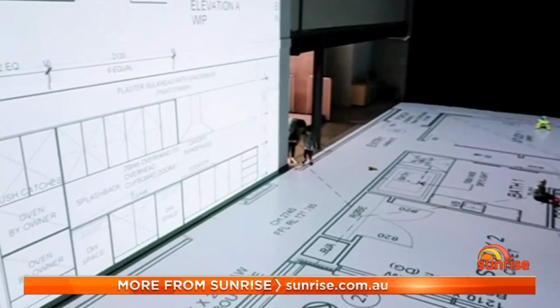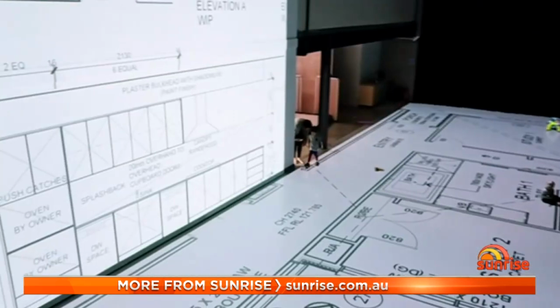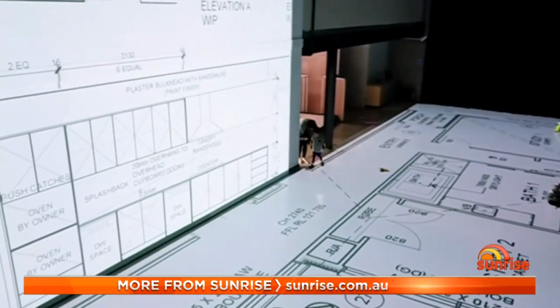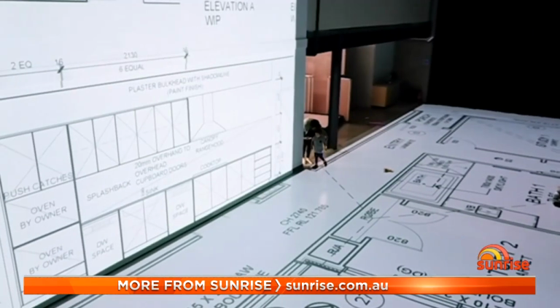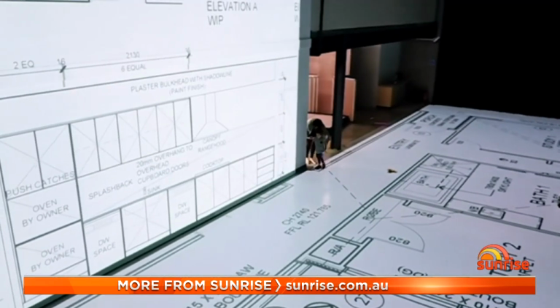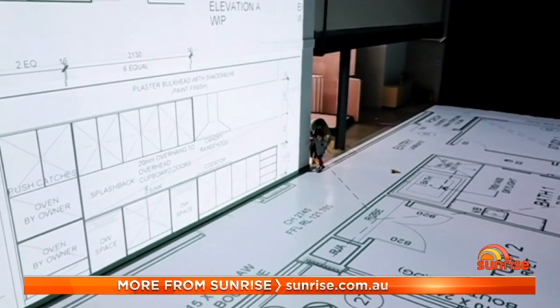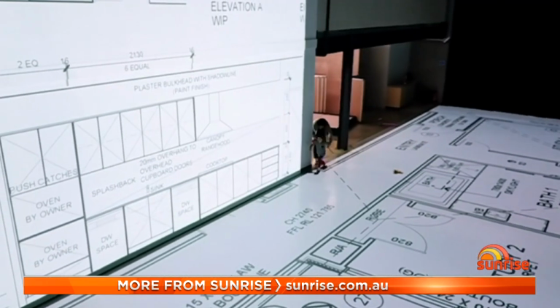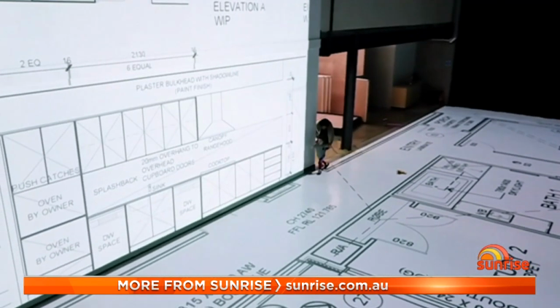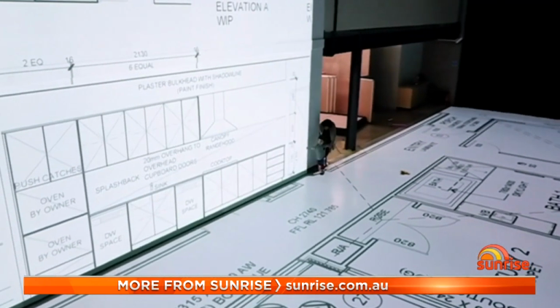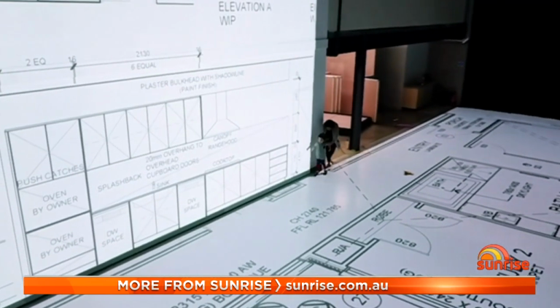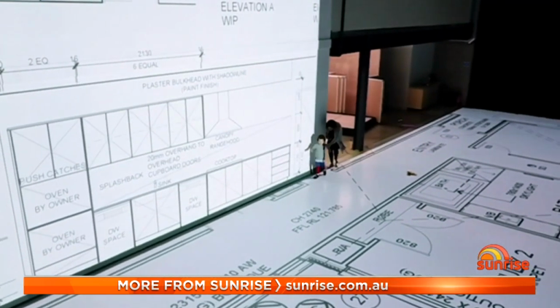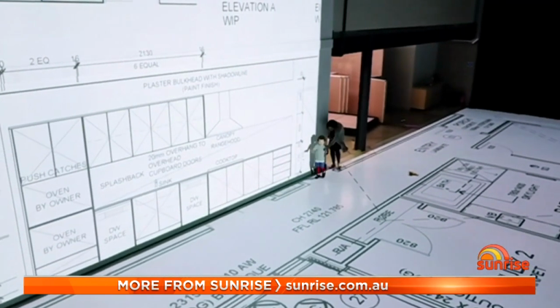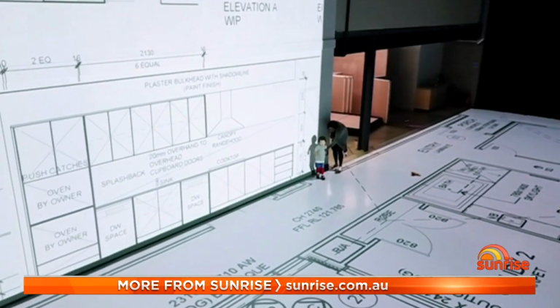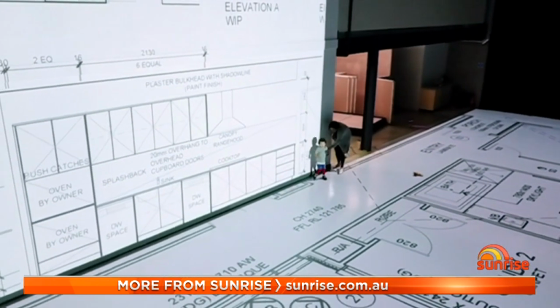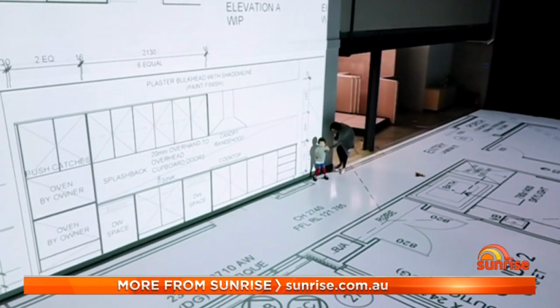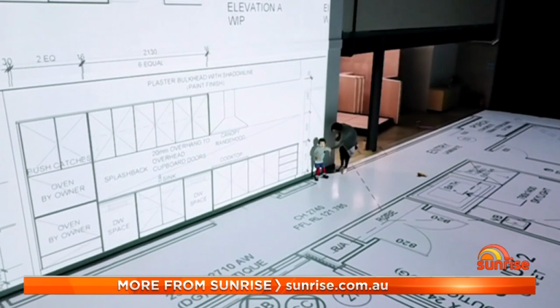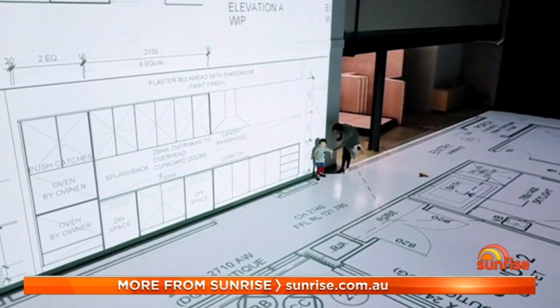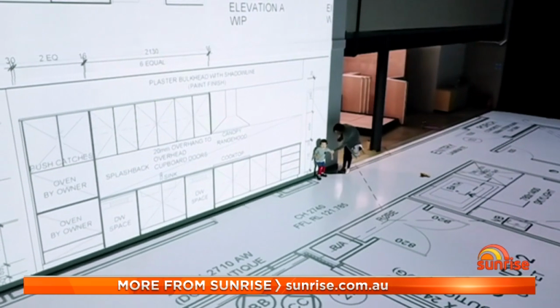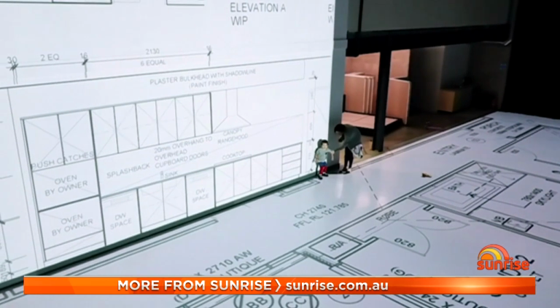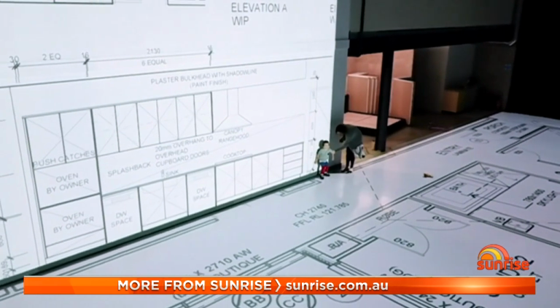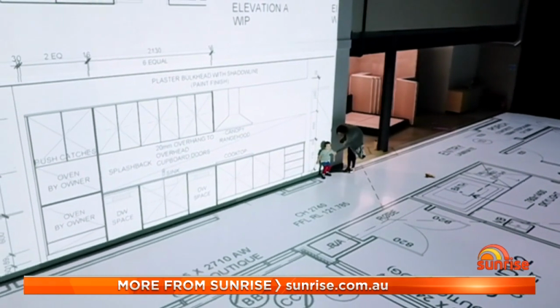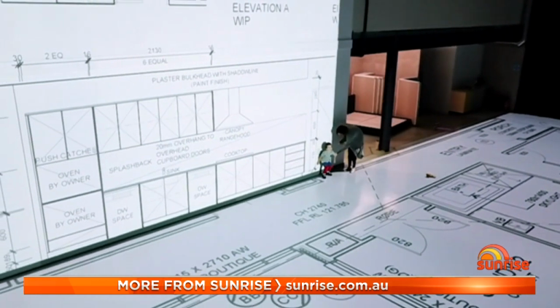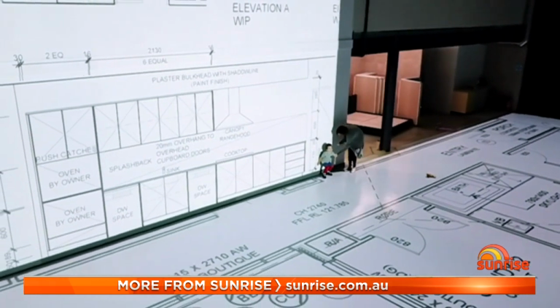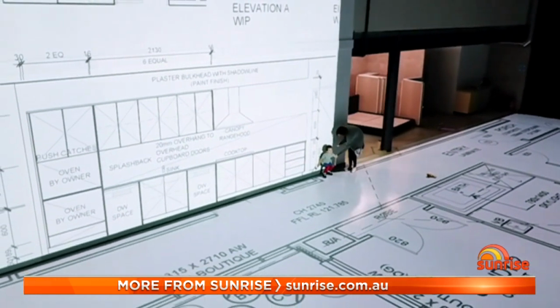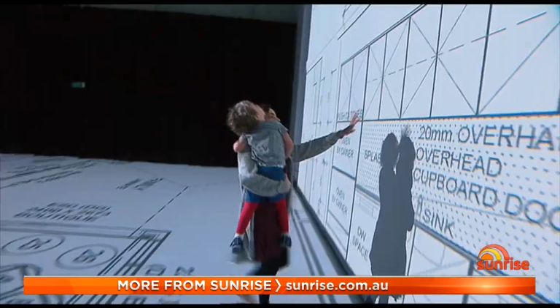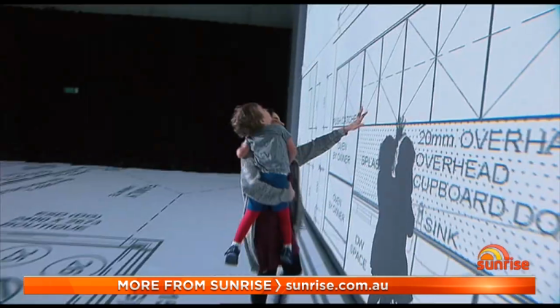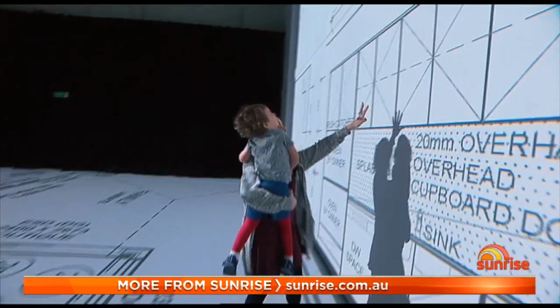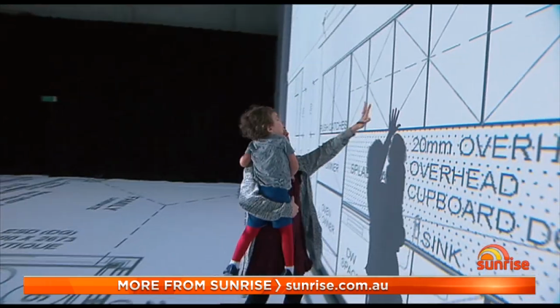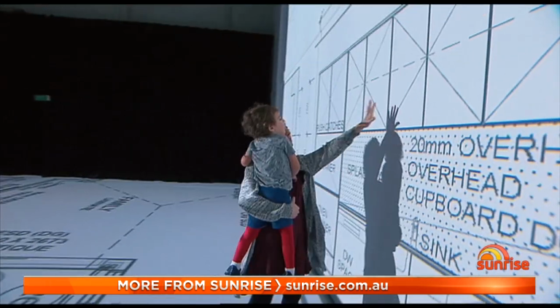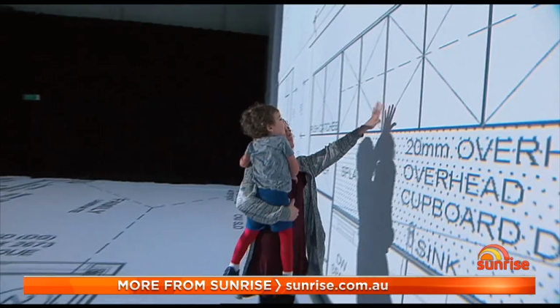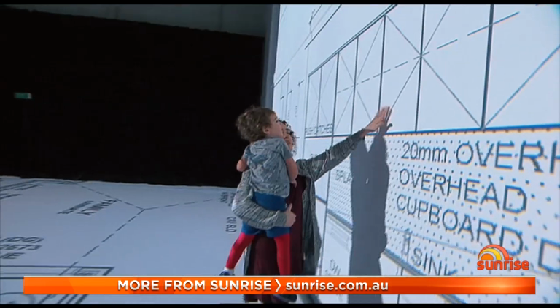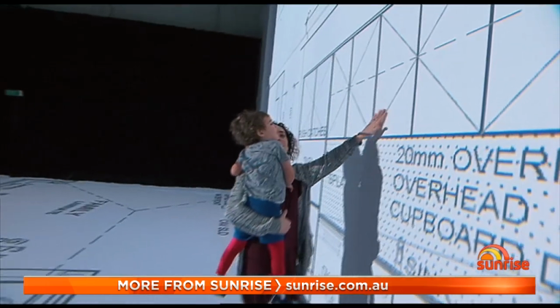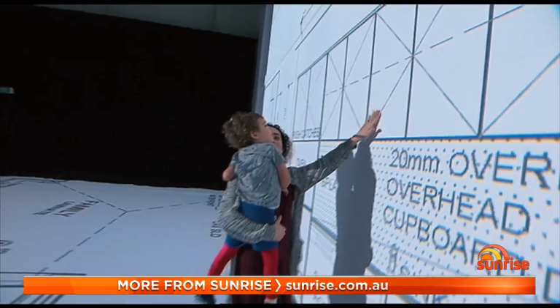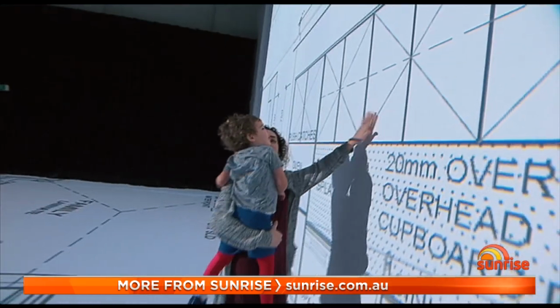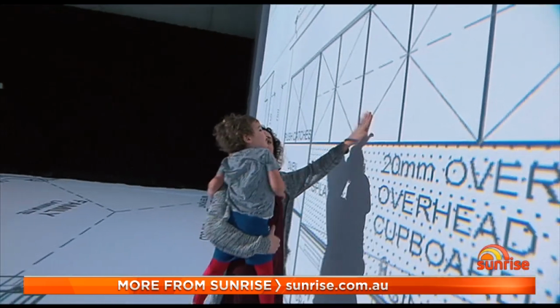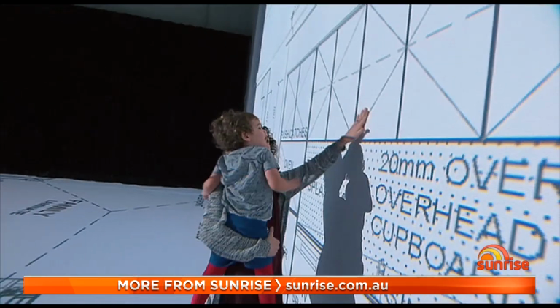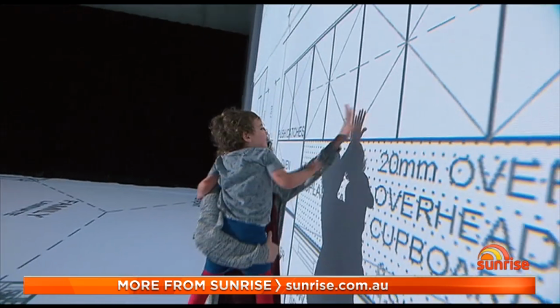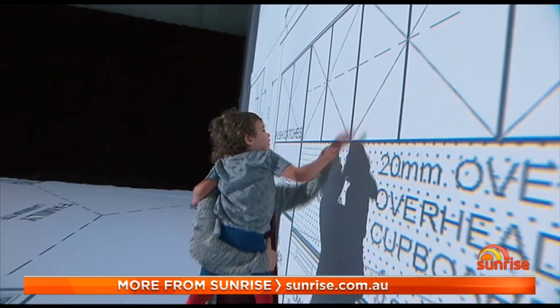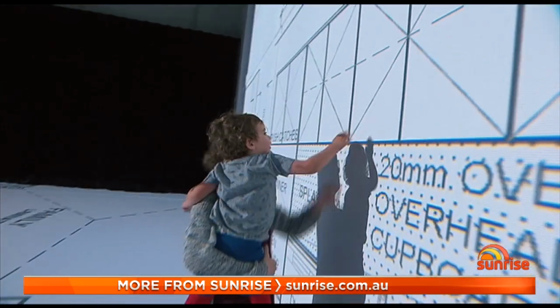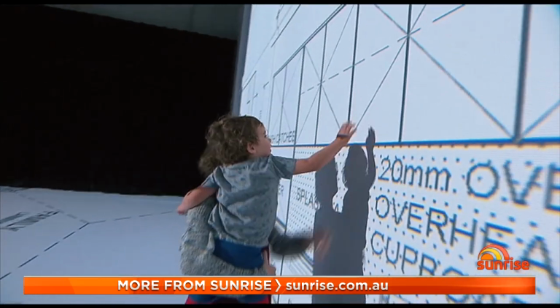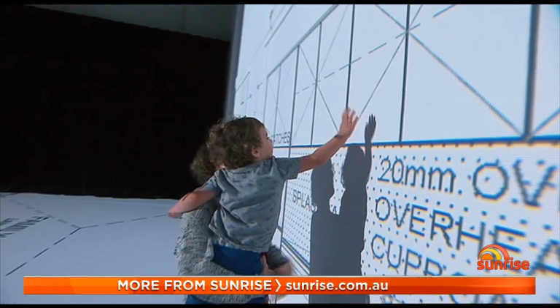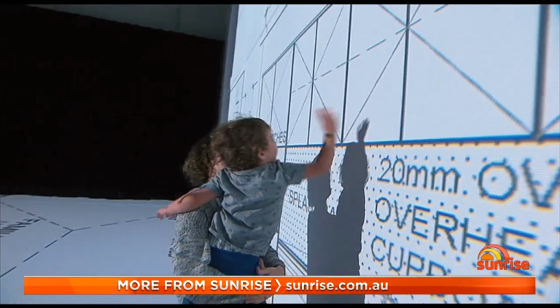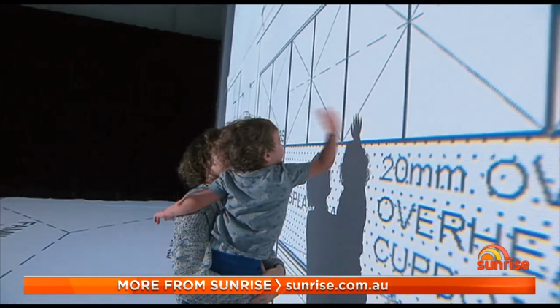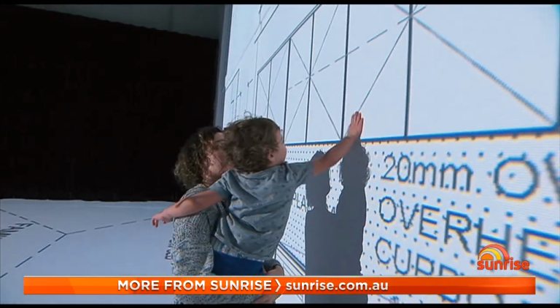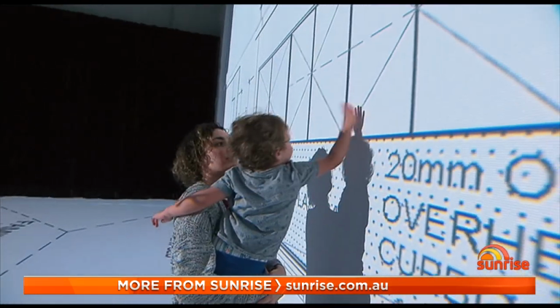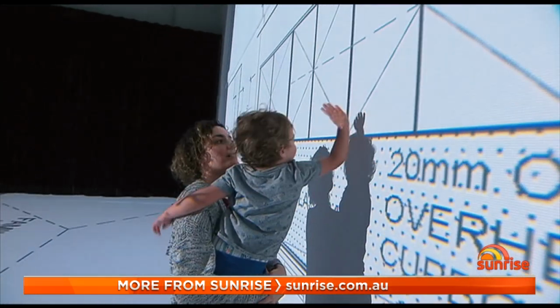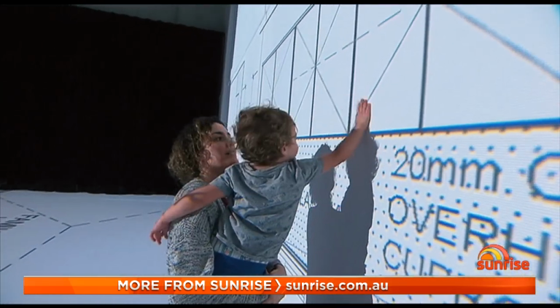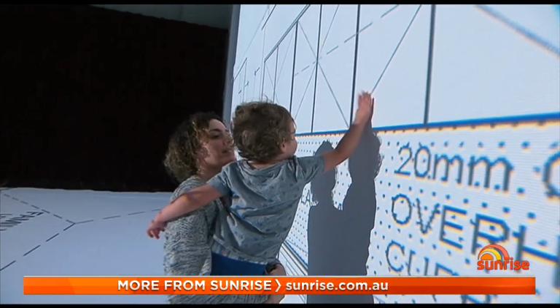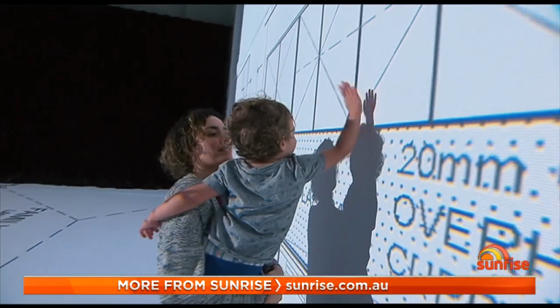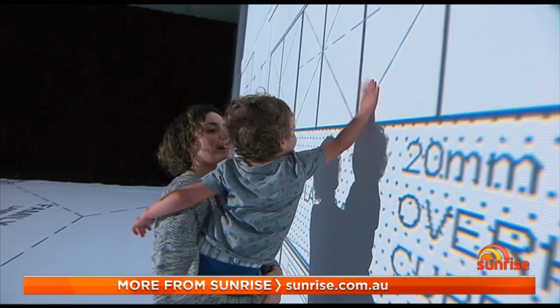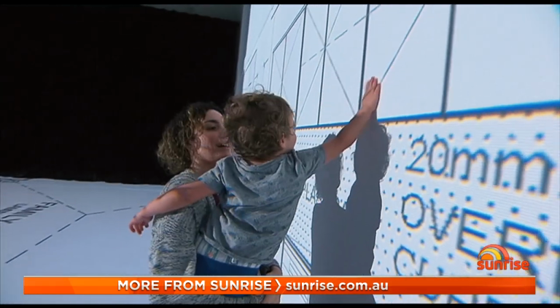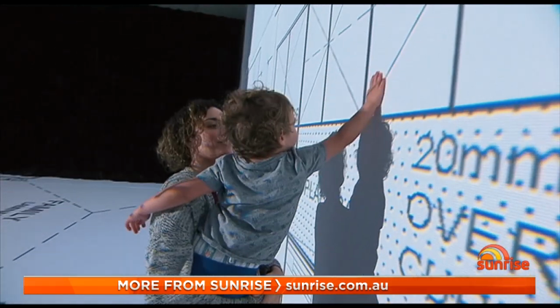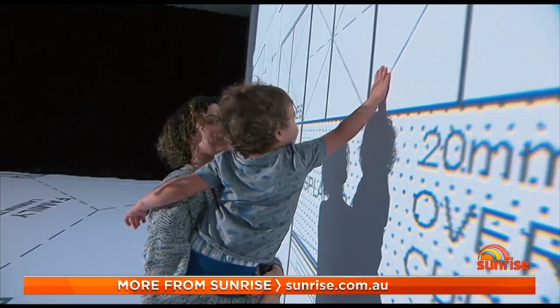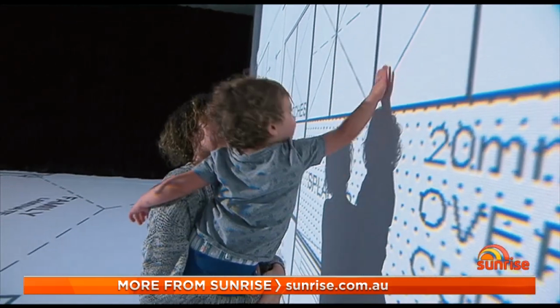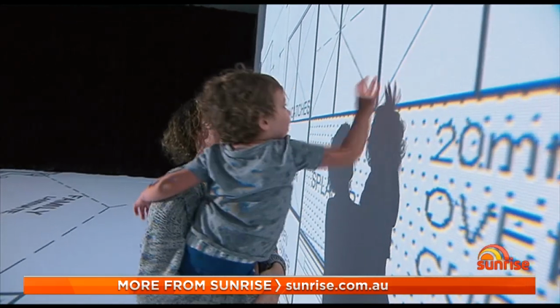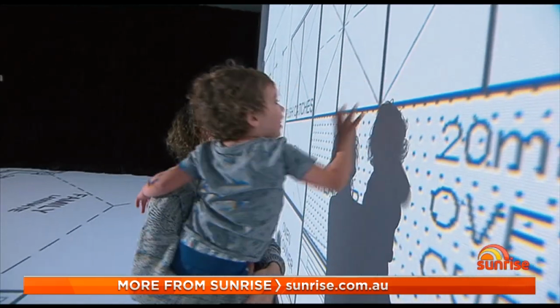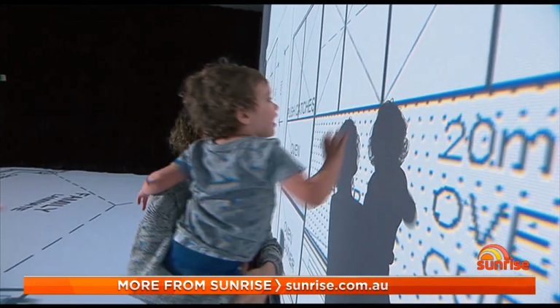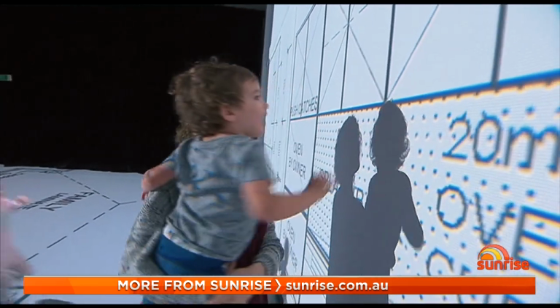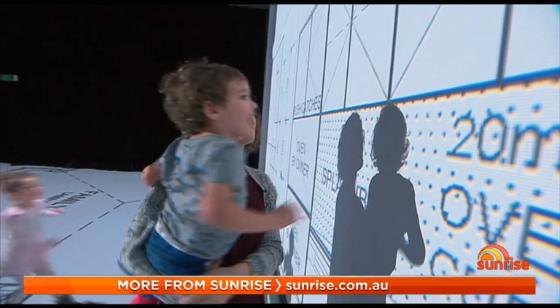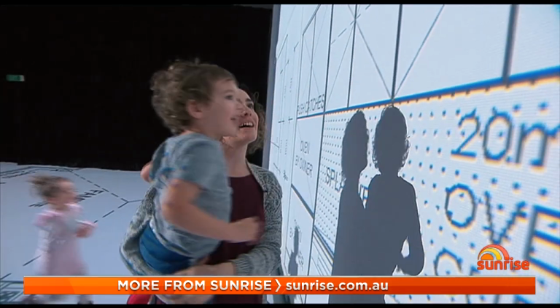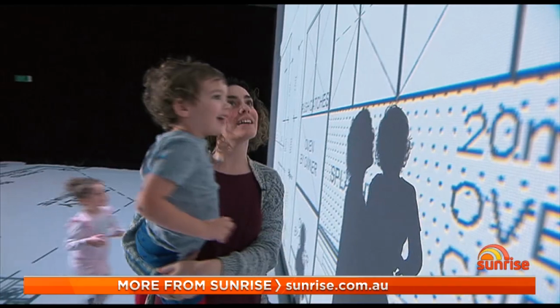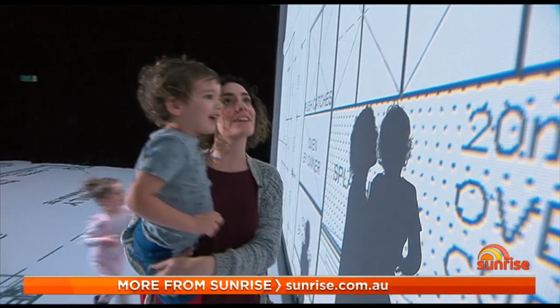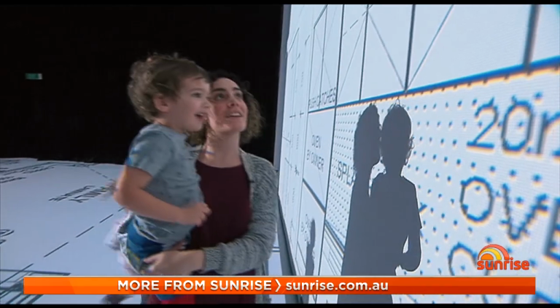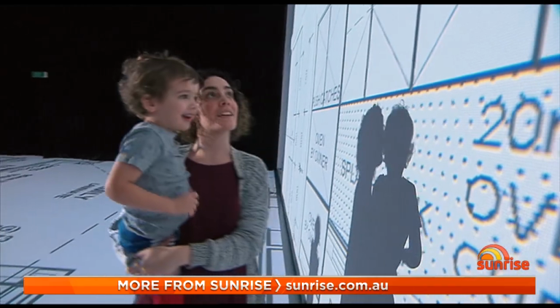As well as the lines on the floor, there are also vertical projectors to check heights — confirming, for example, whether shelves or fixtures can be comfortably reached.